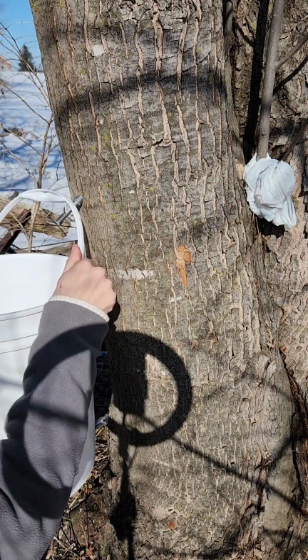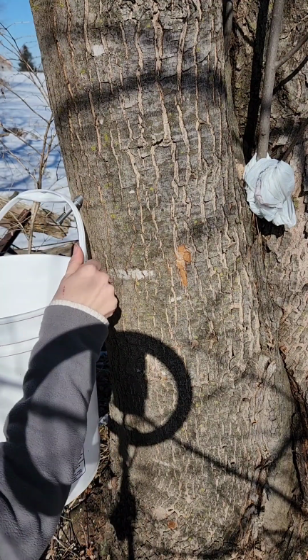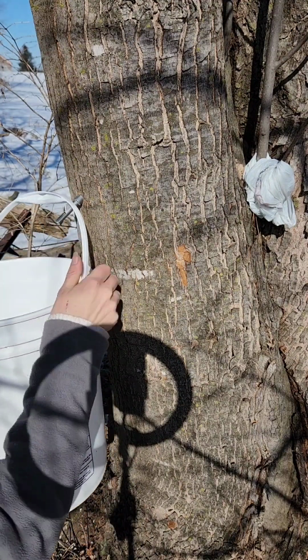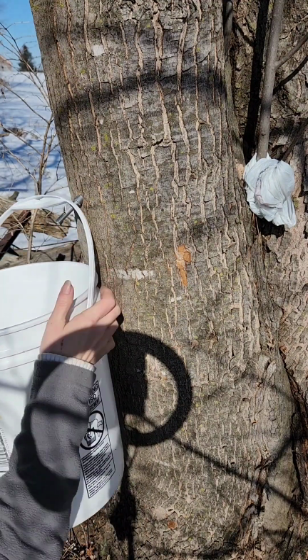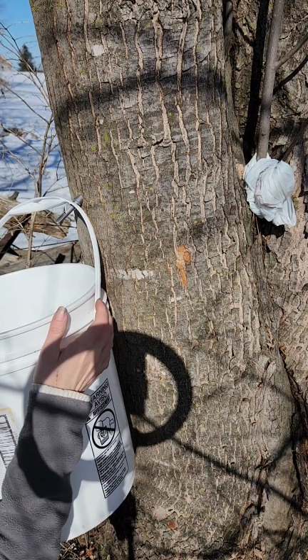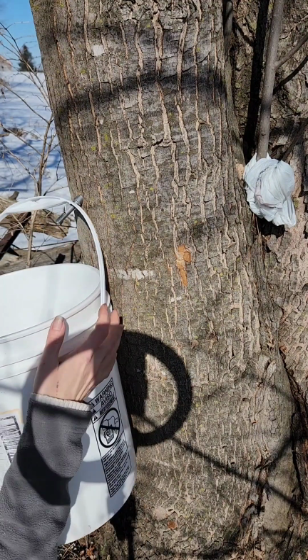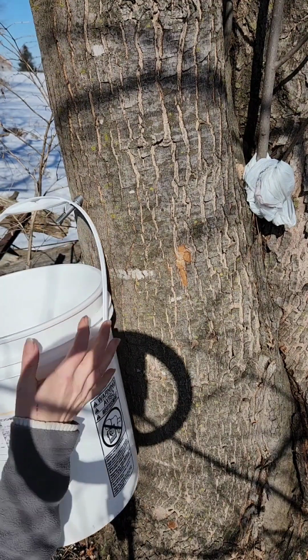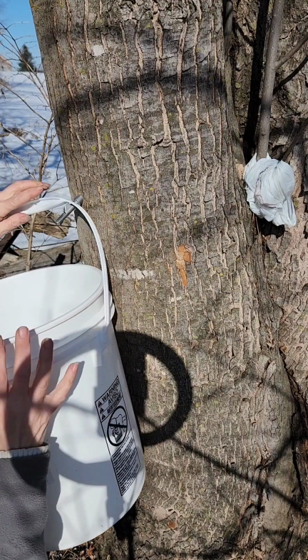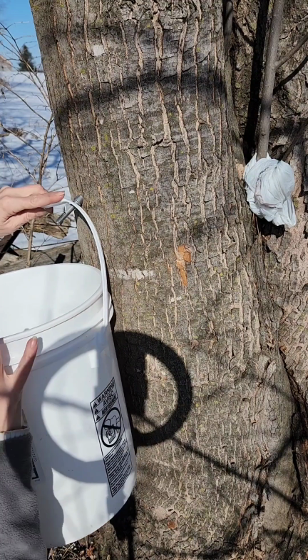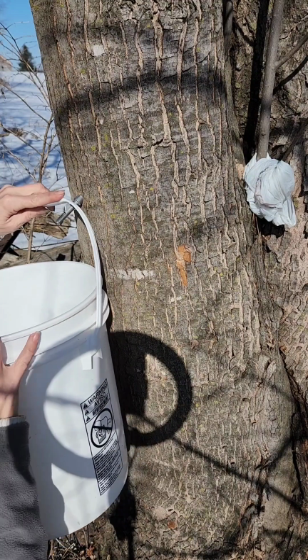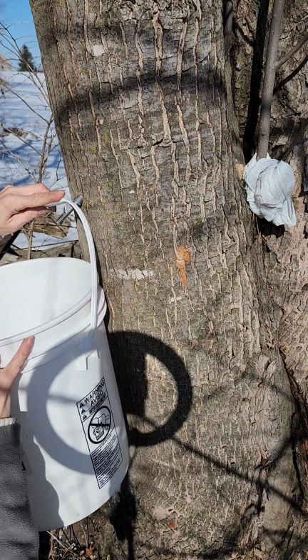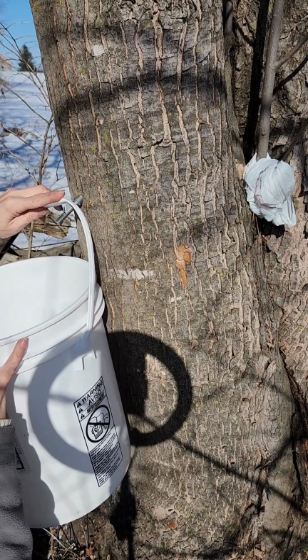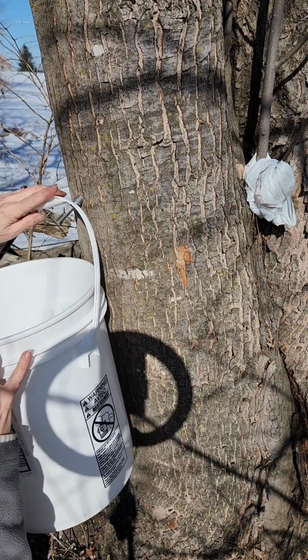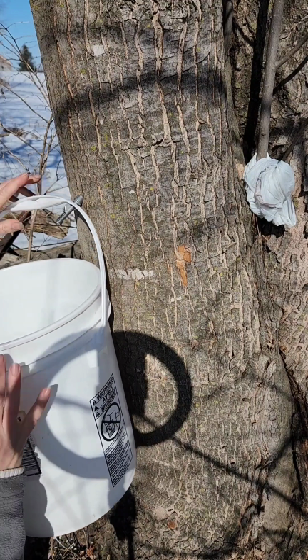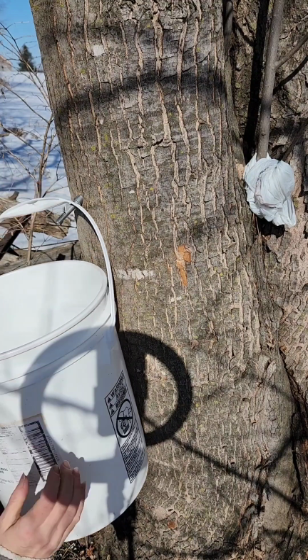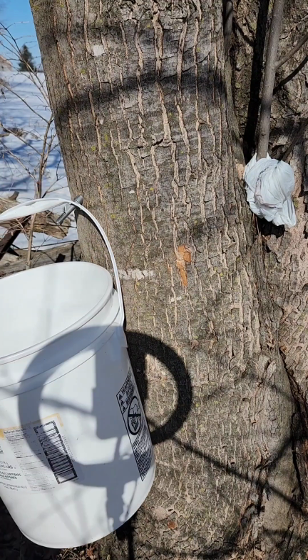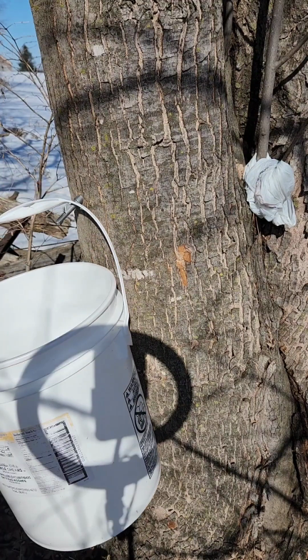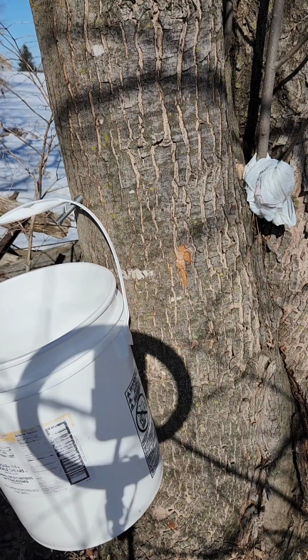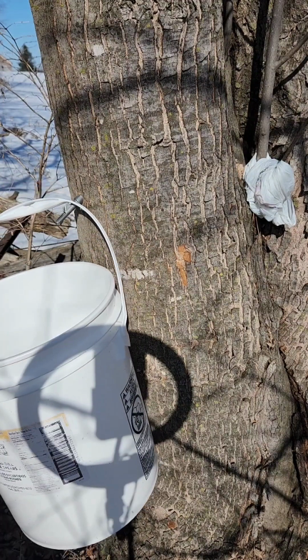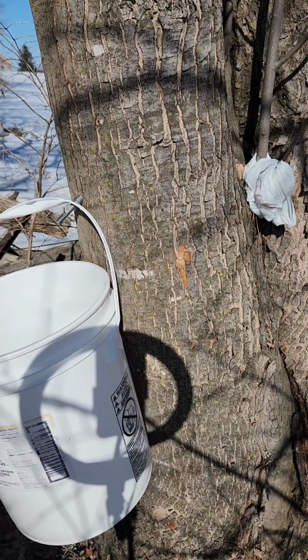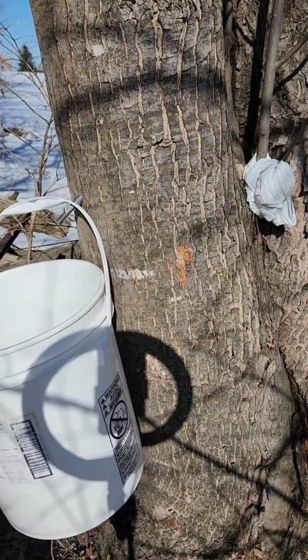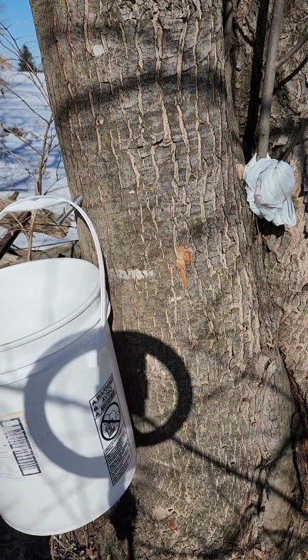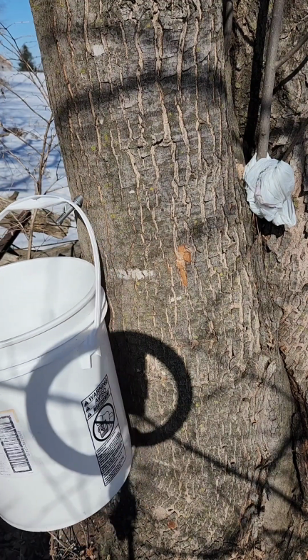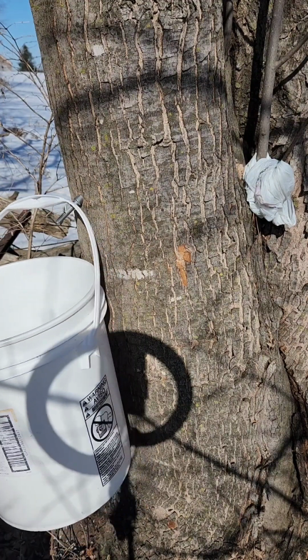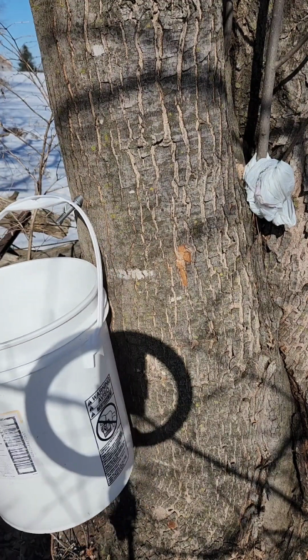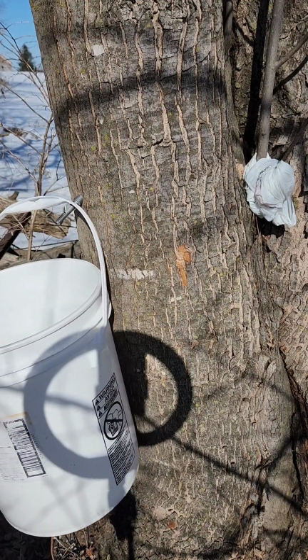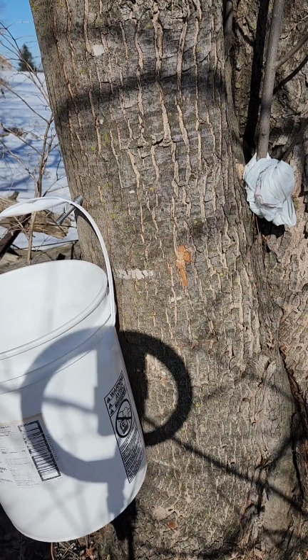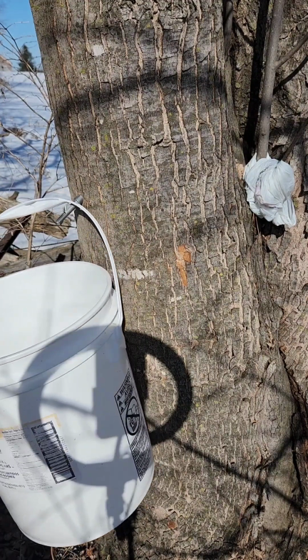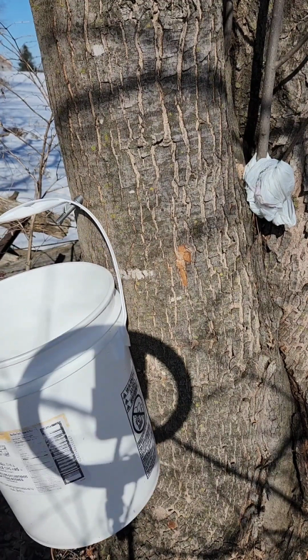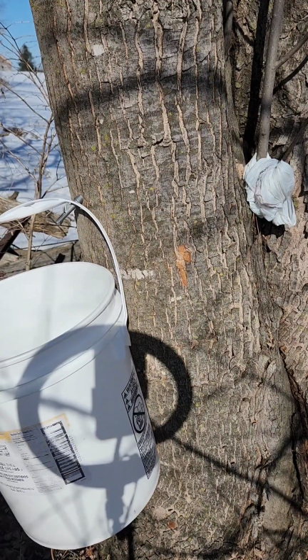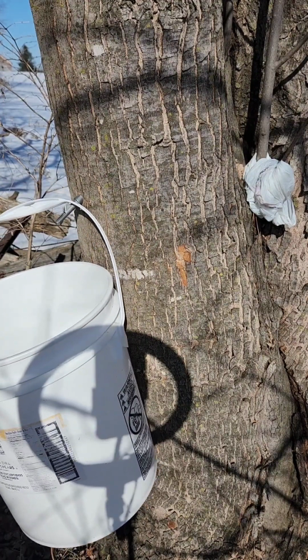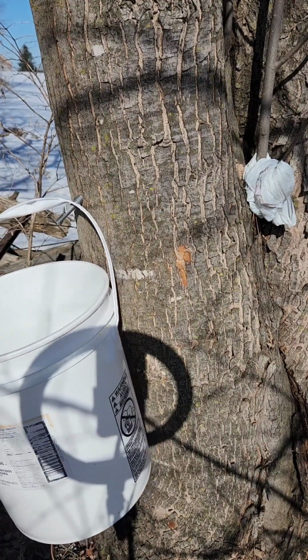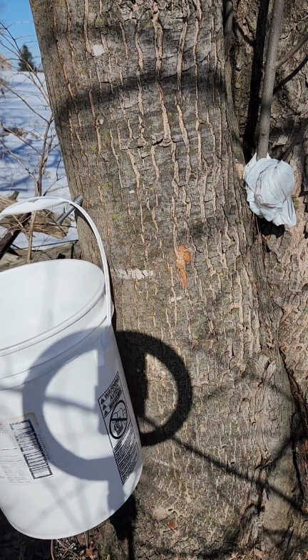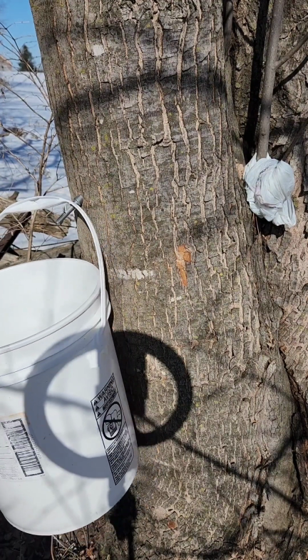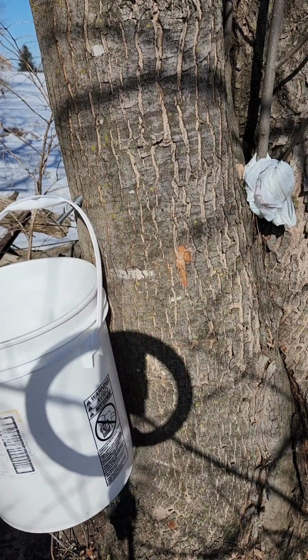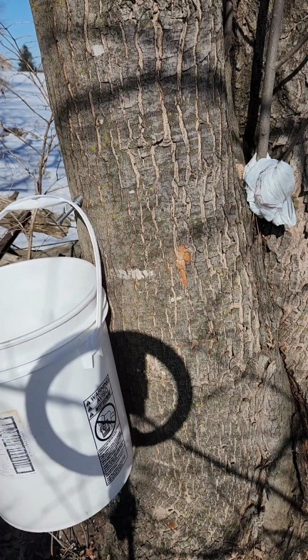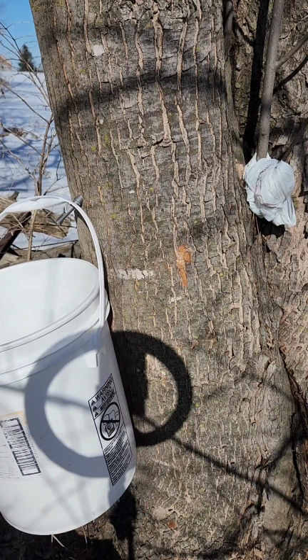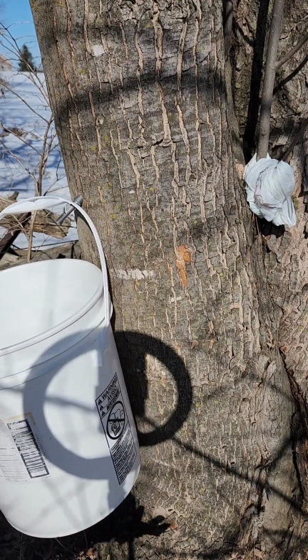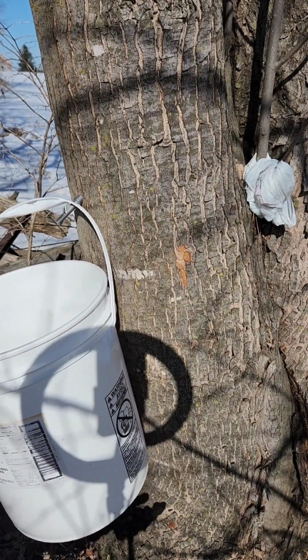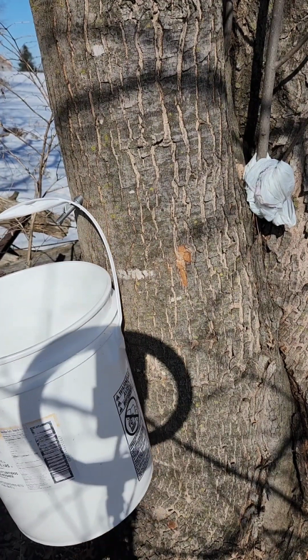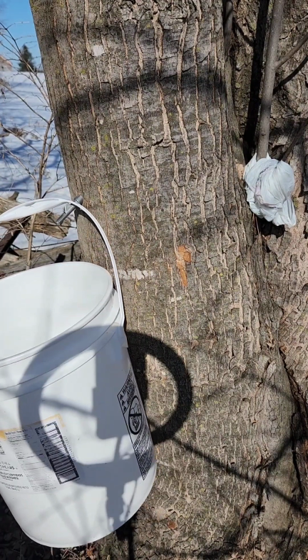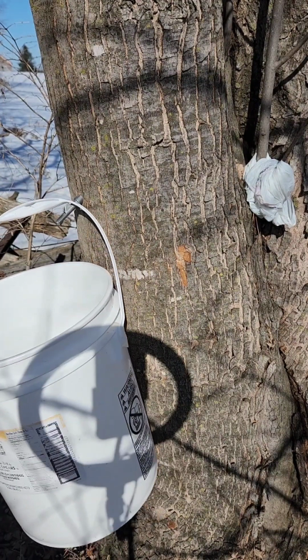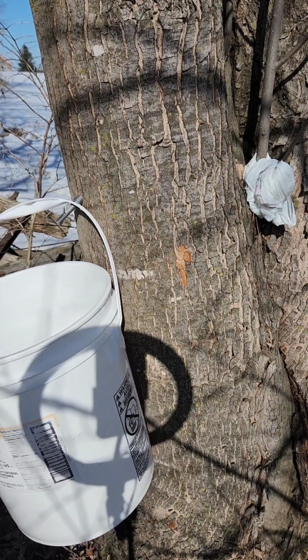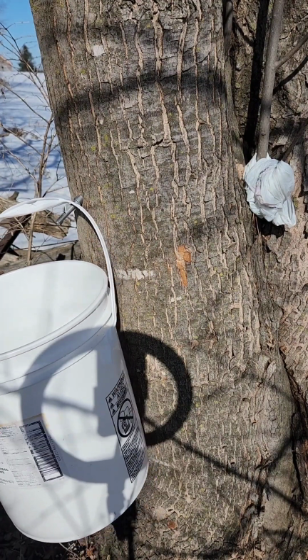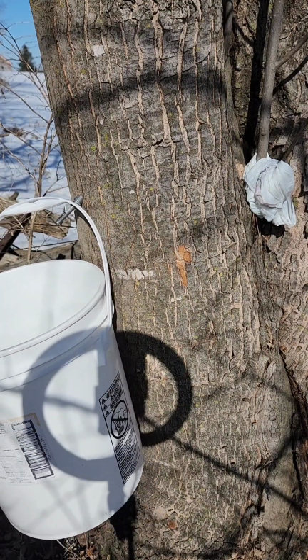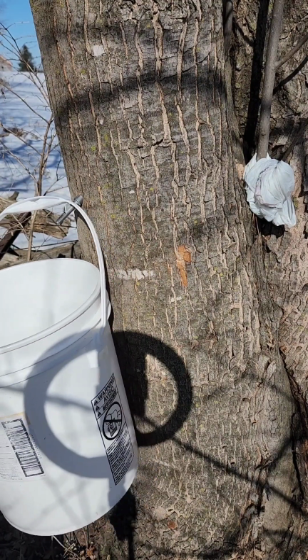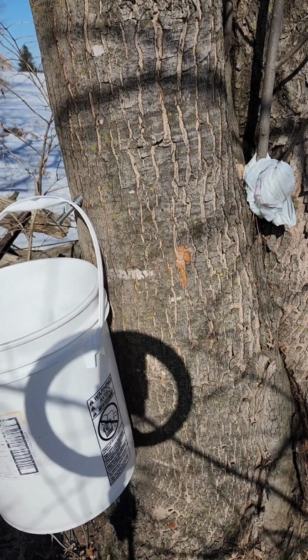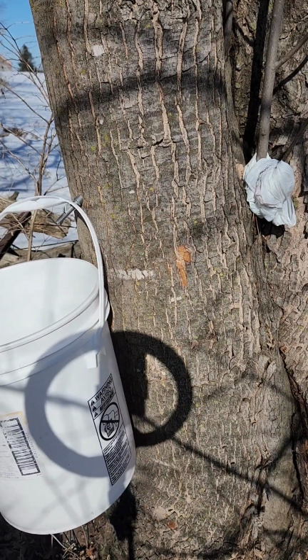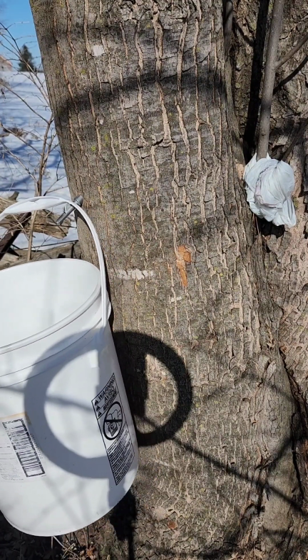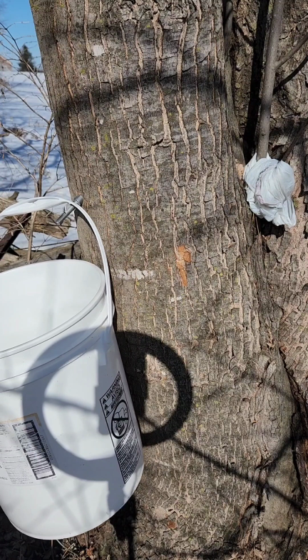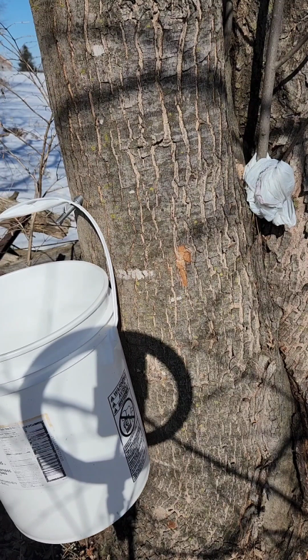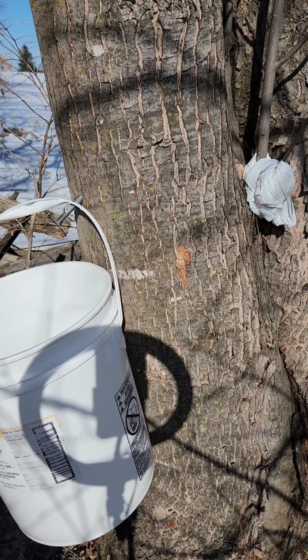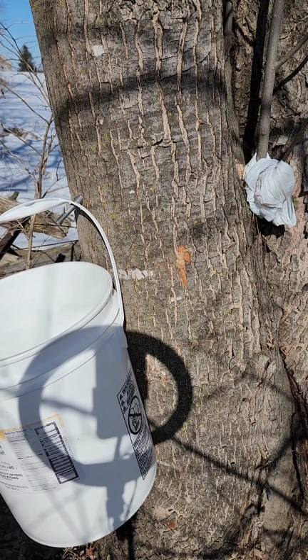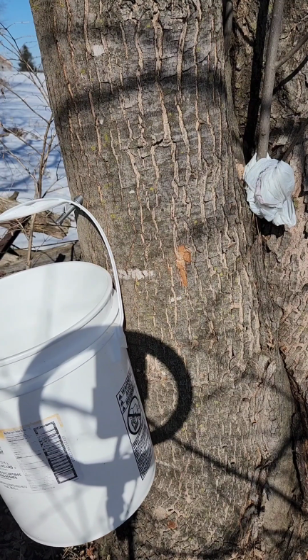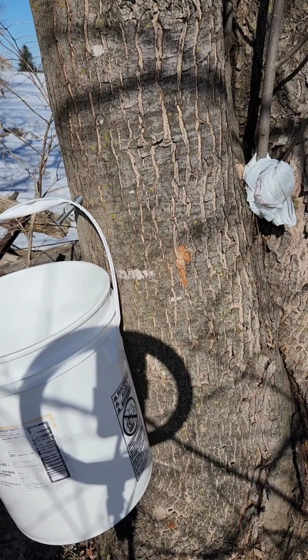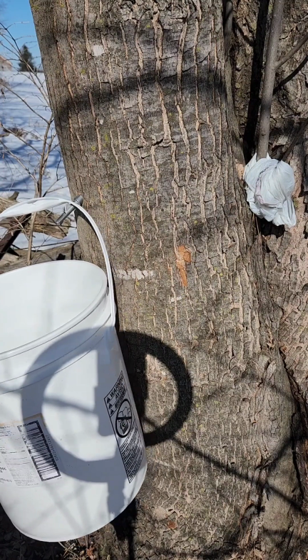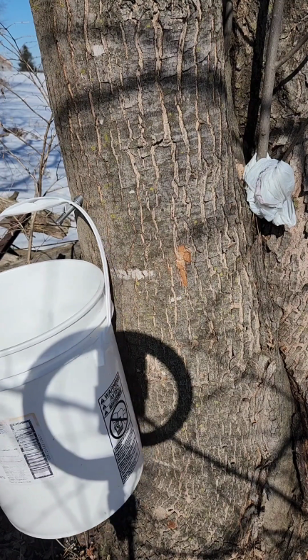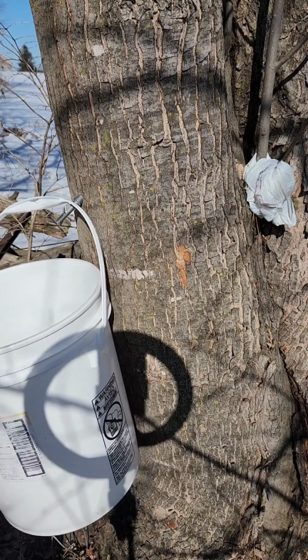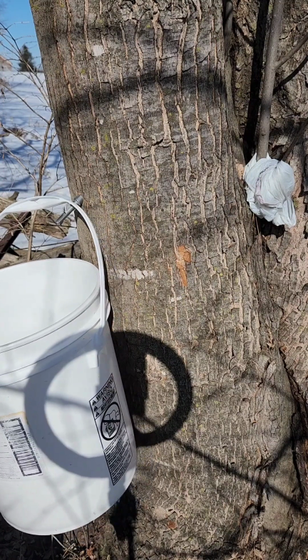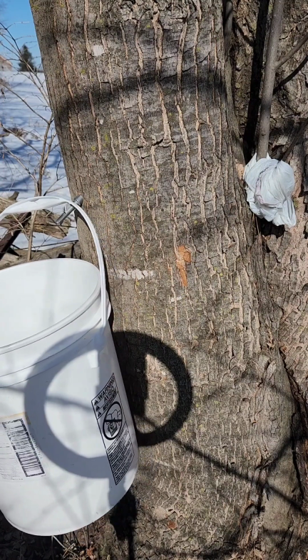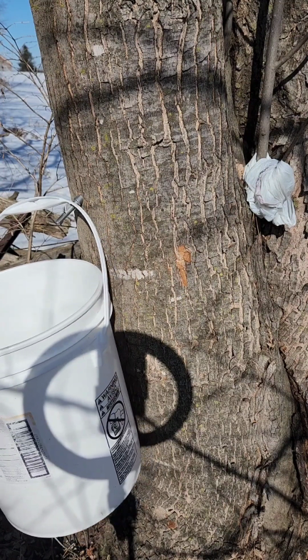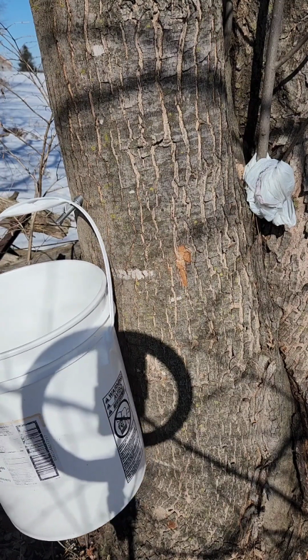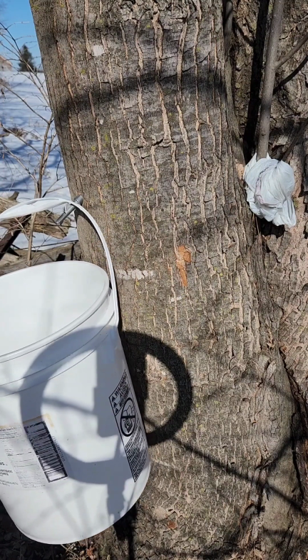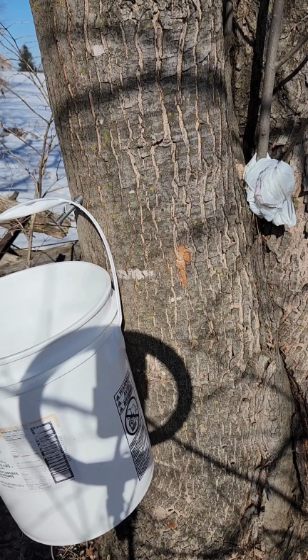Hang your bucket. There are fancier ways to do it, but then you collect your sap every day and boil it down.